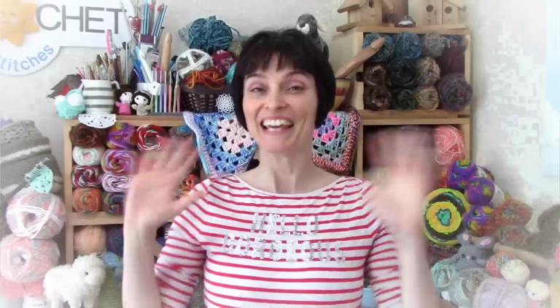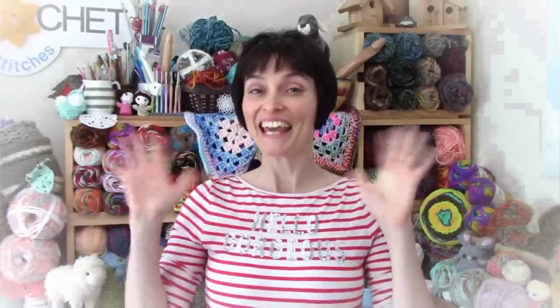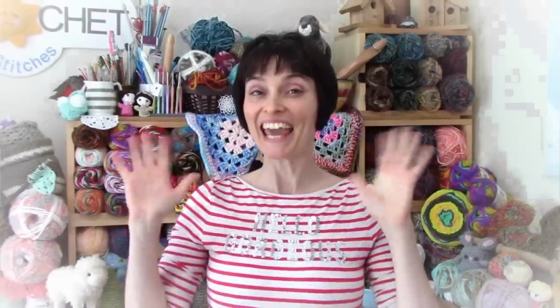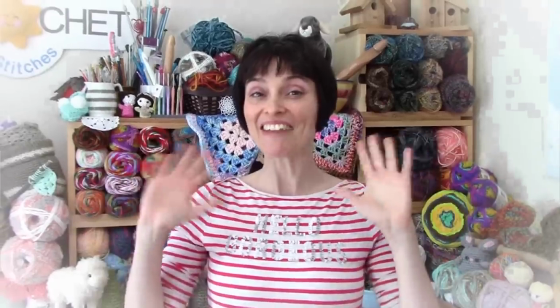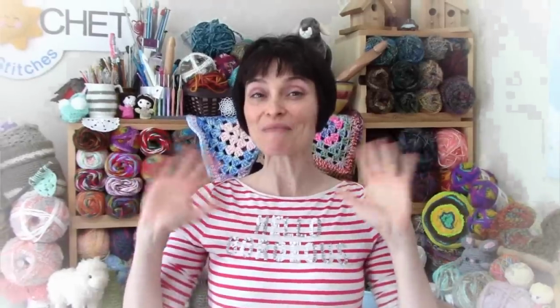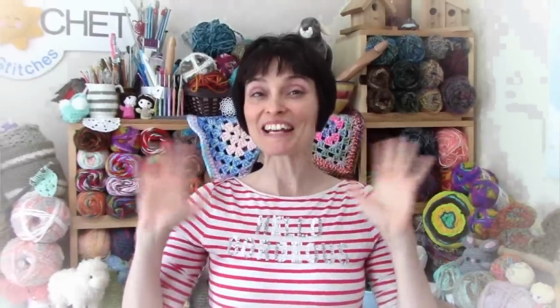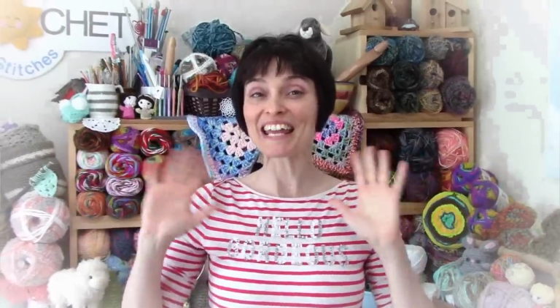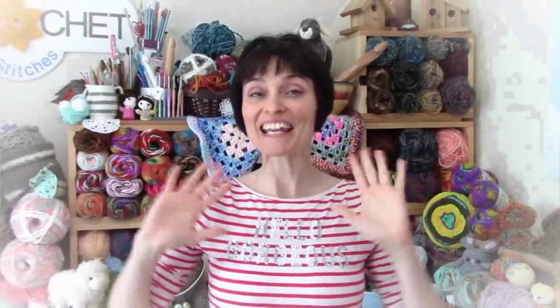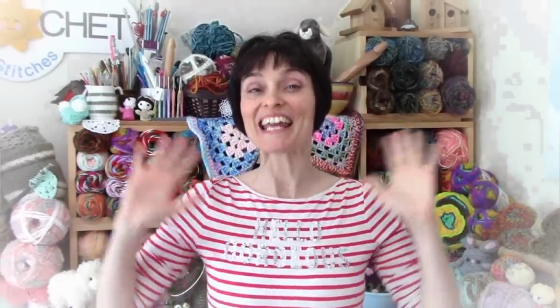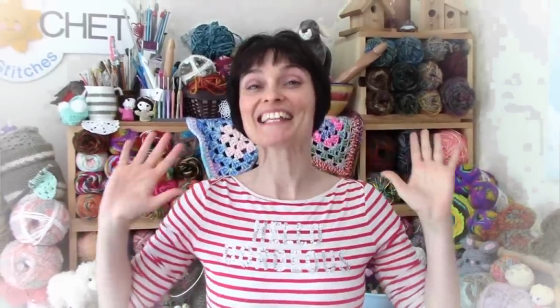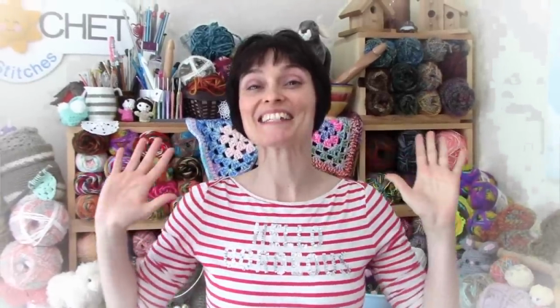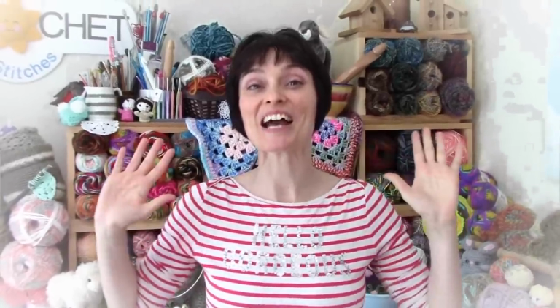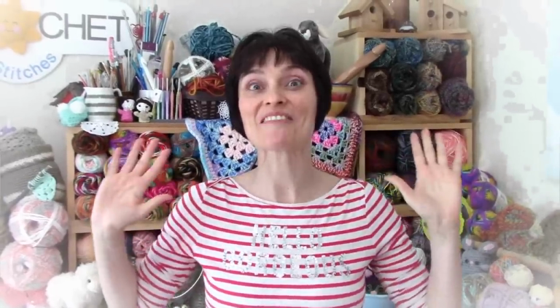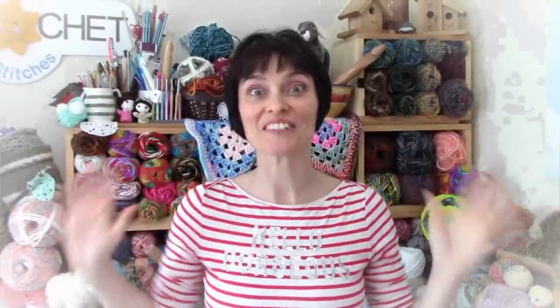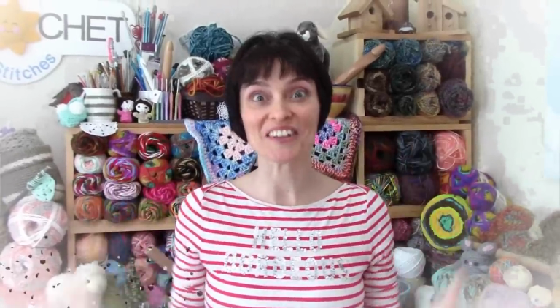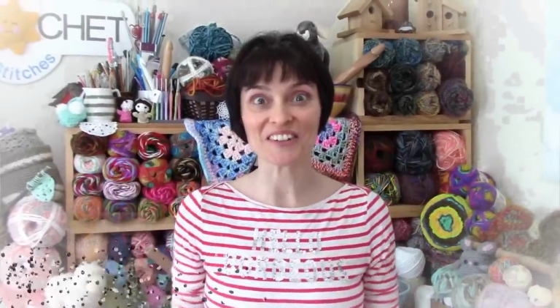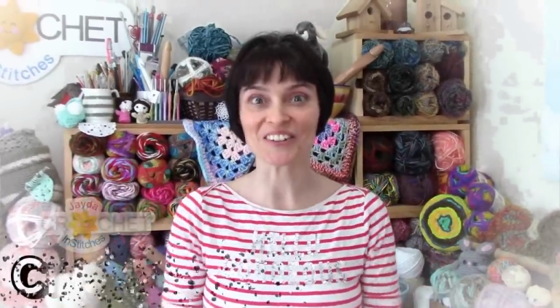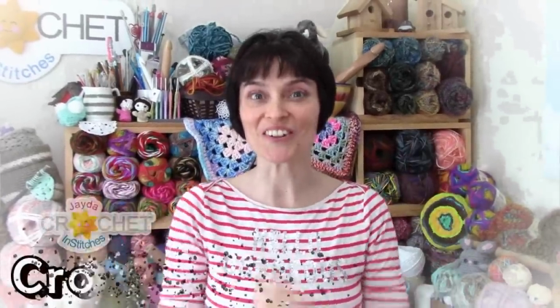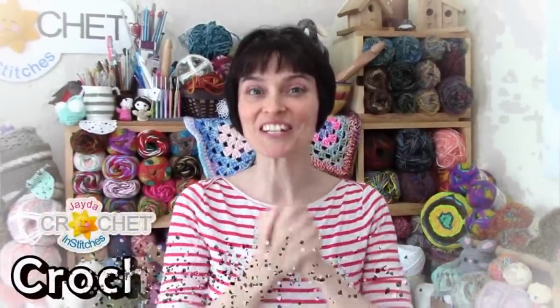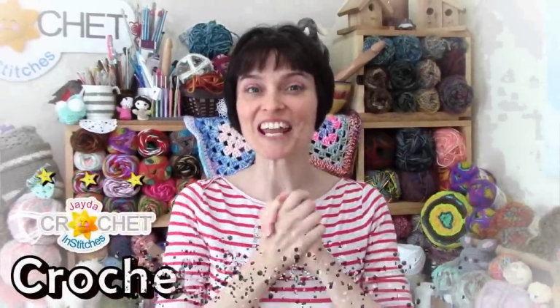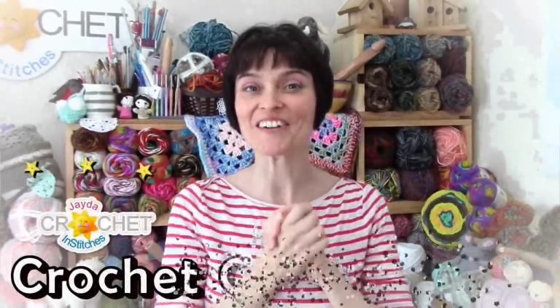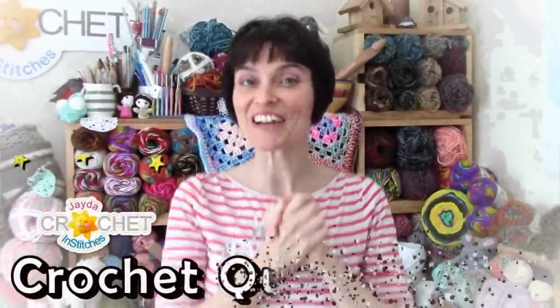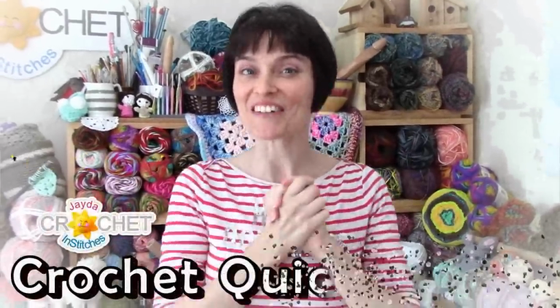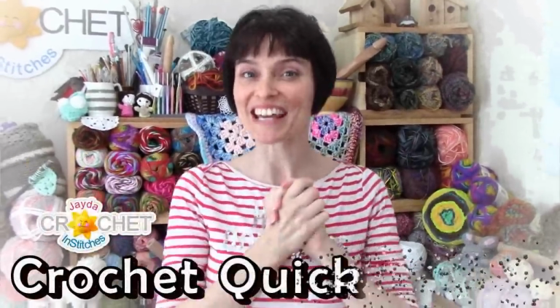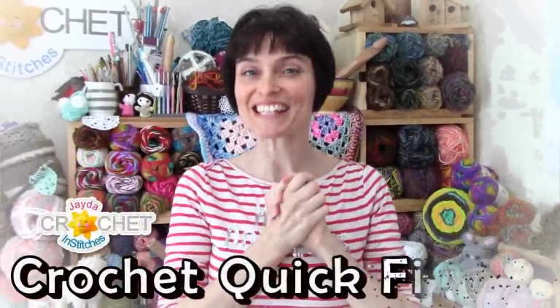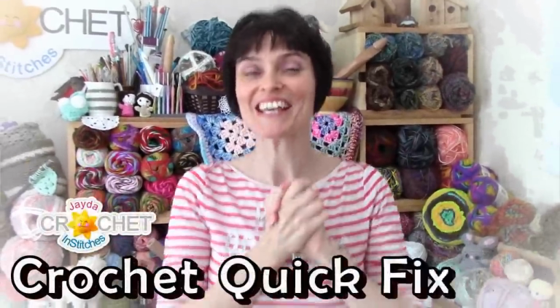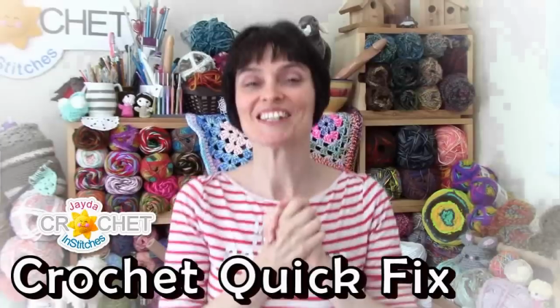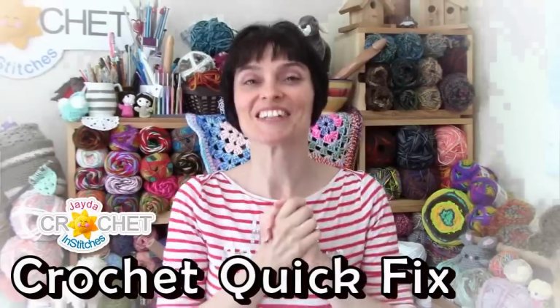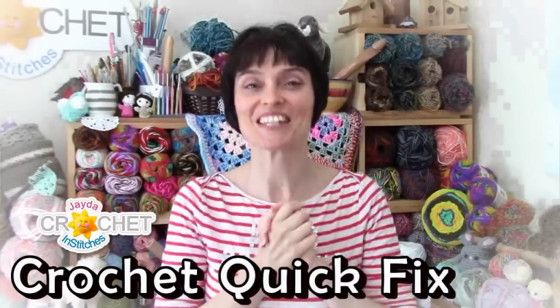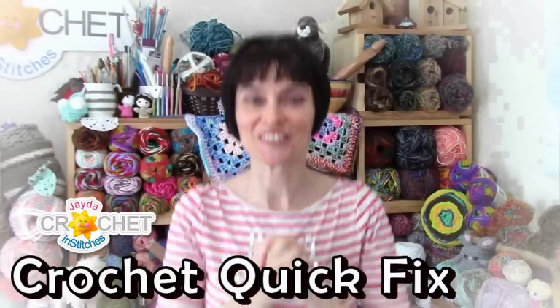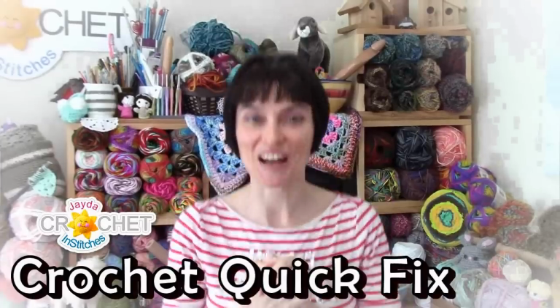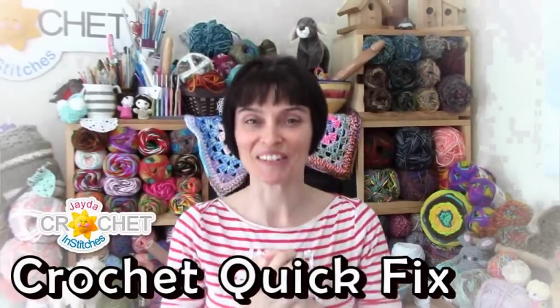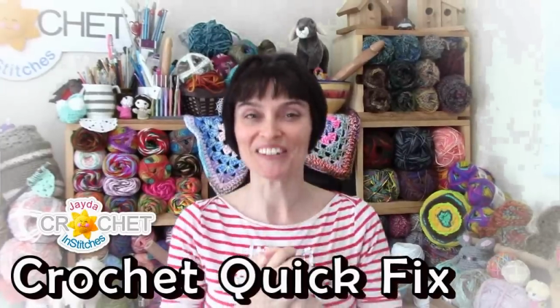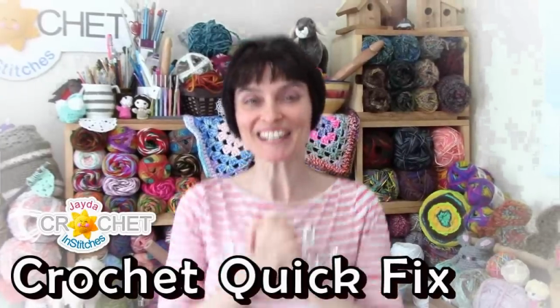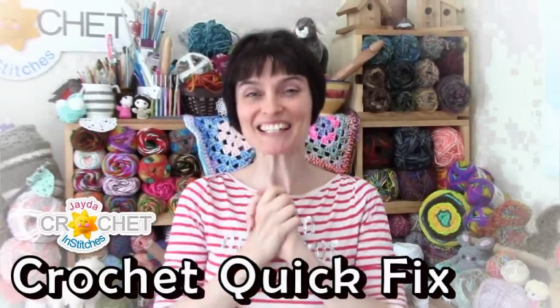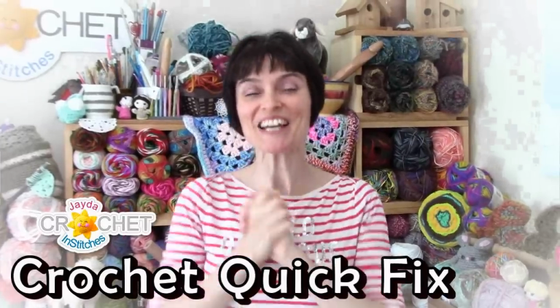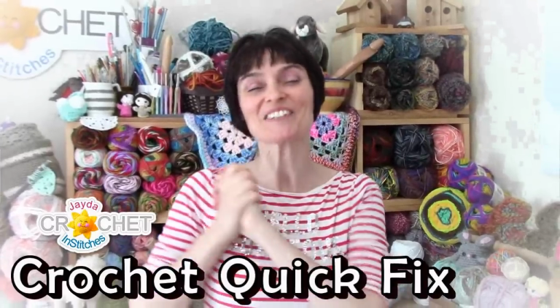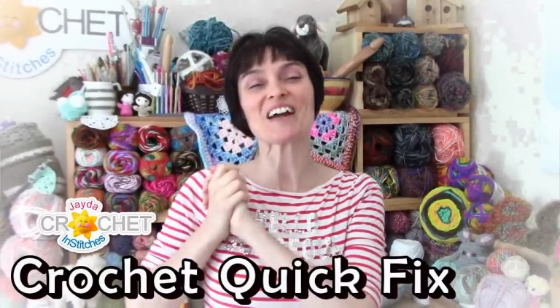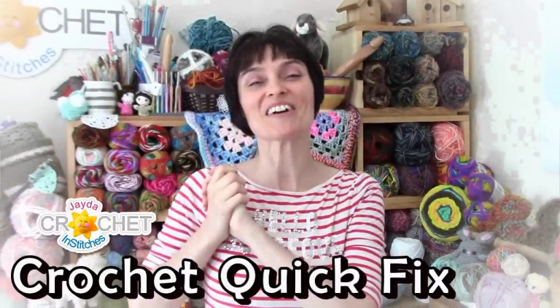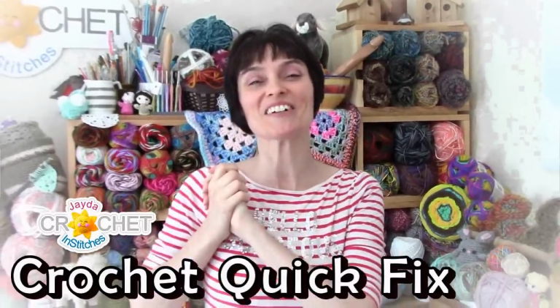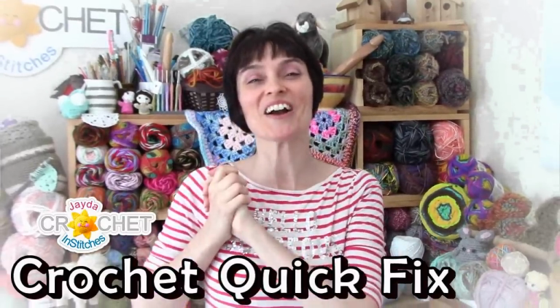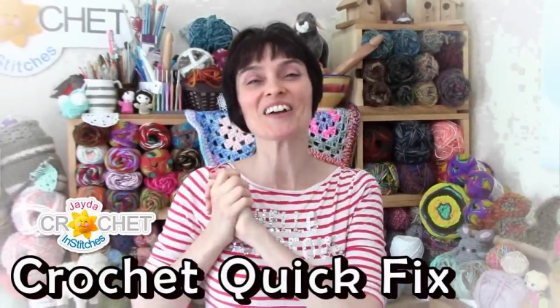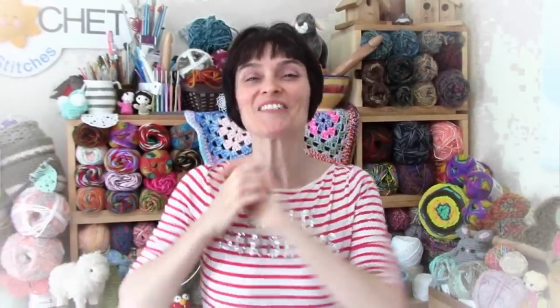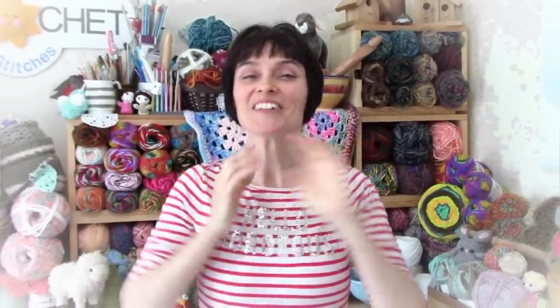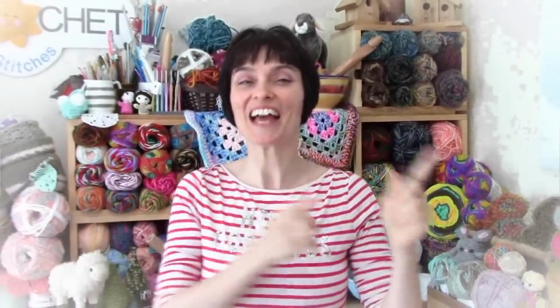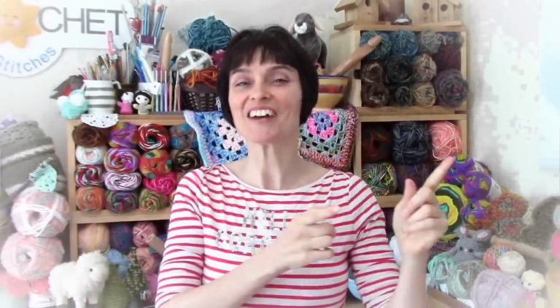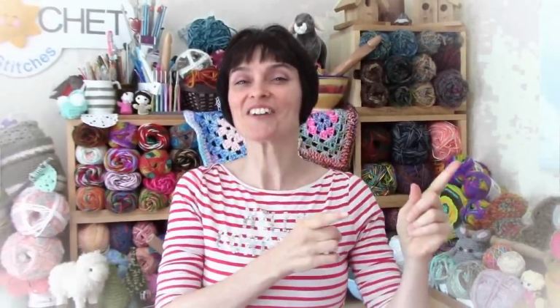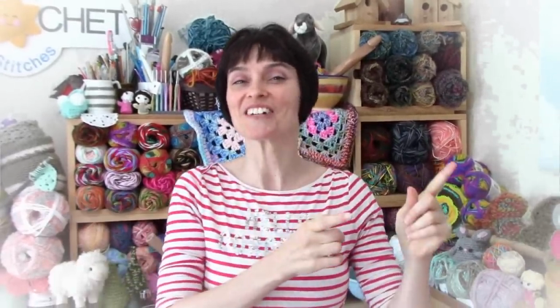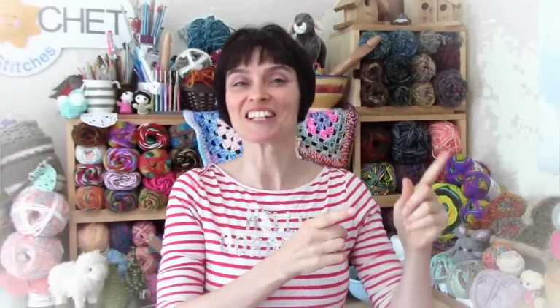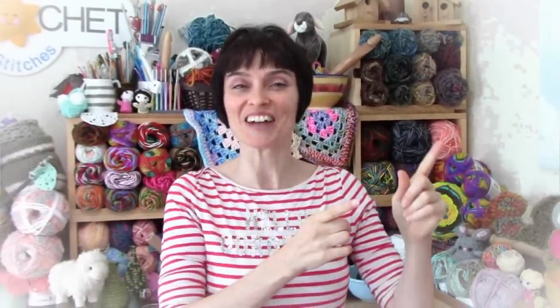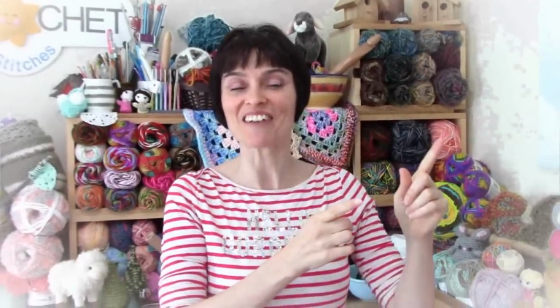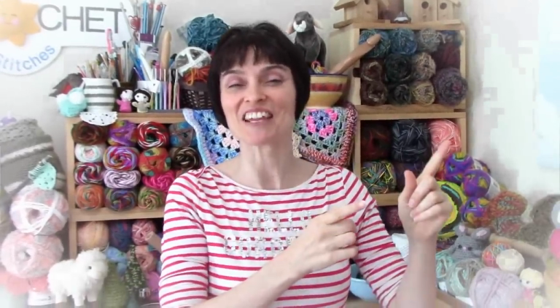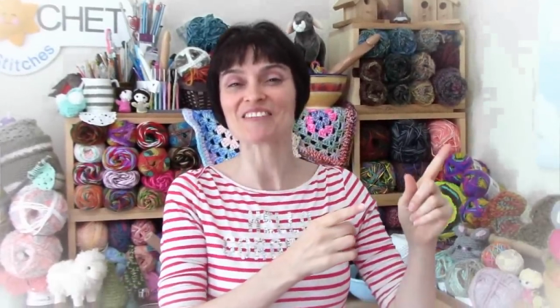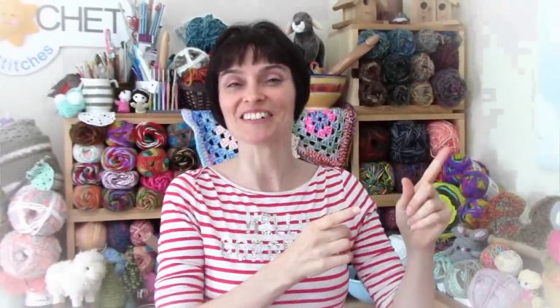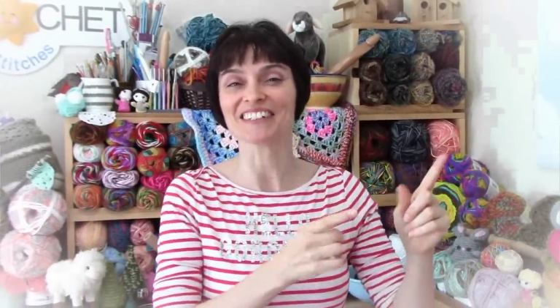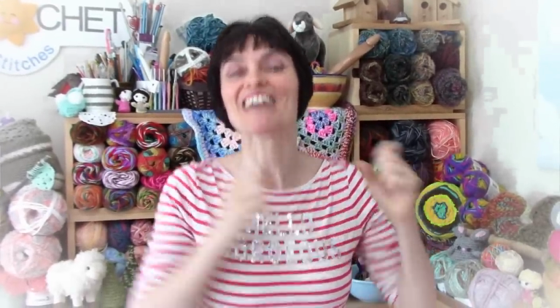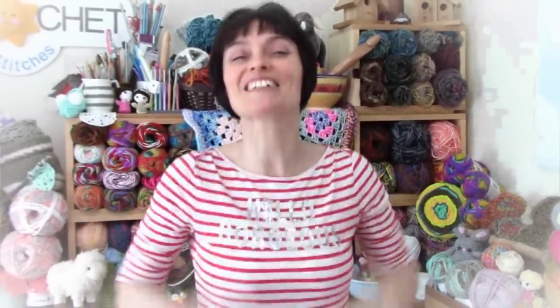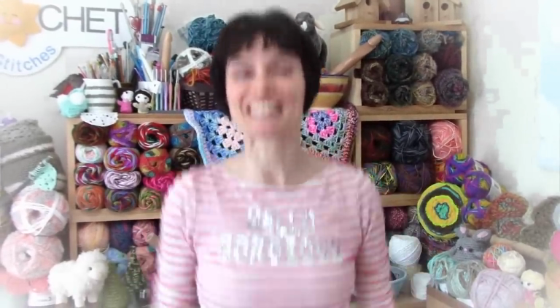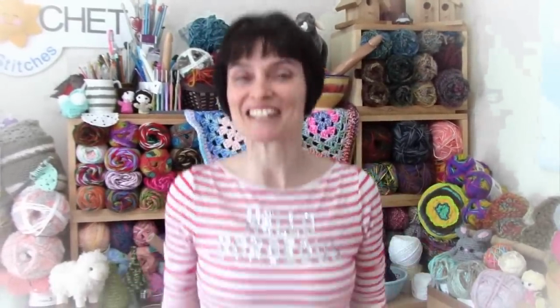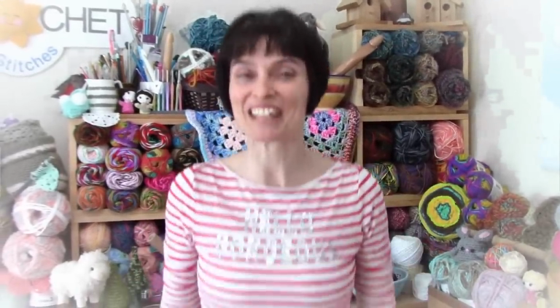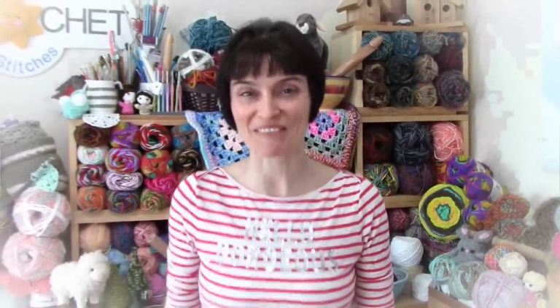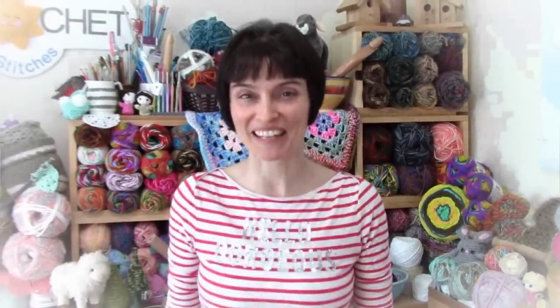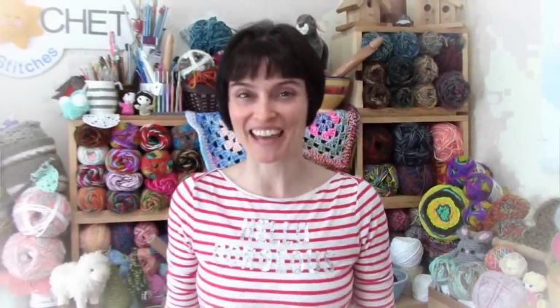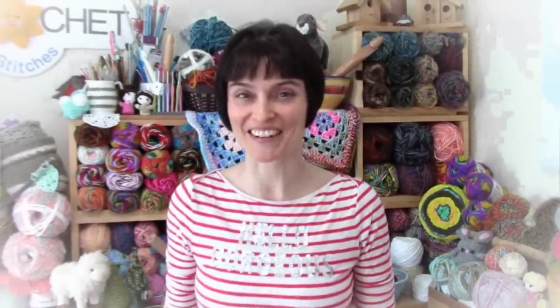Hey everybody! It's time for another crochet quick fix. So let's grab our hooks, grab our yarn, and head on over to the craft table and stitch it up together.